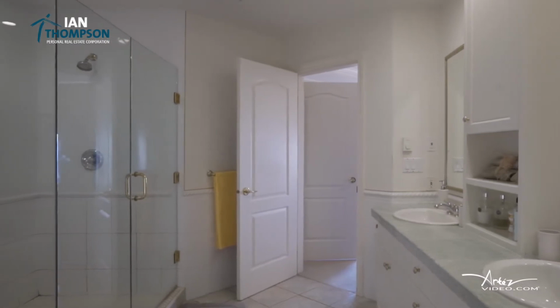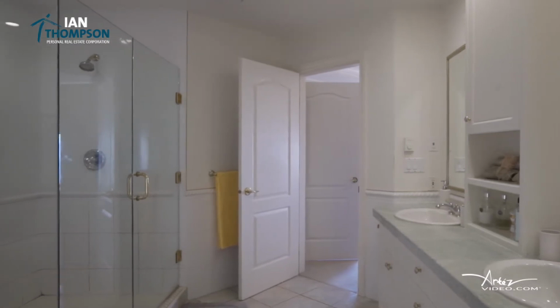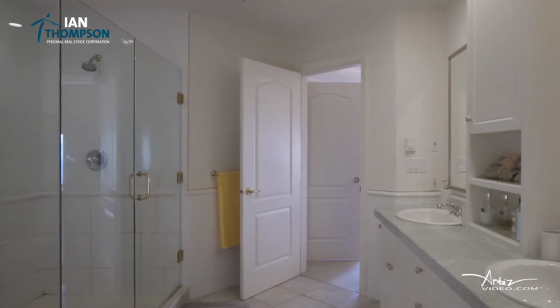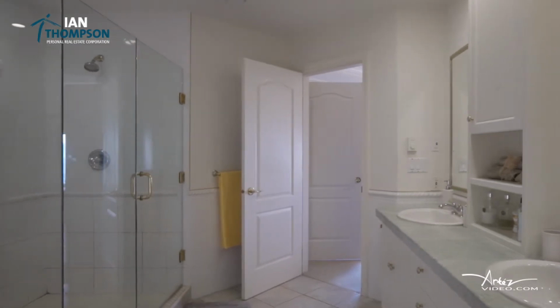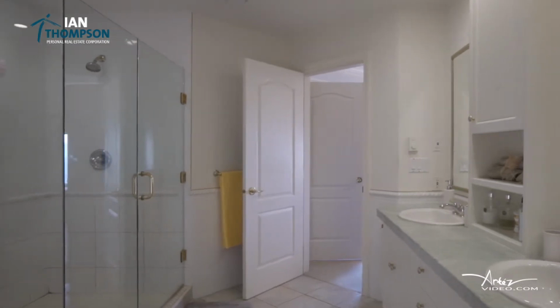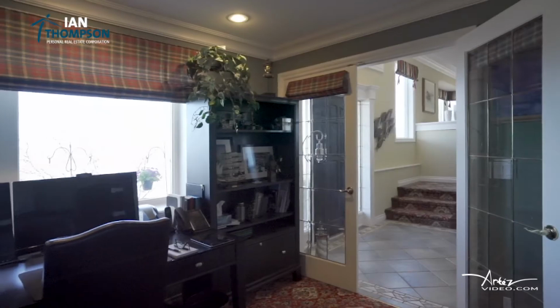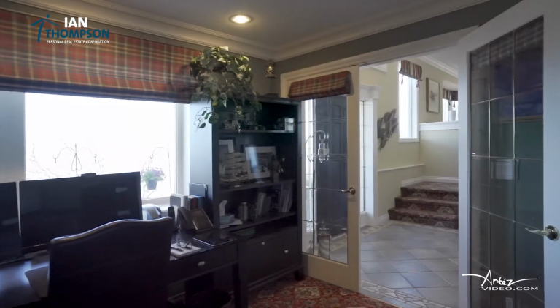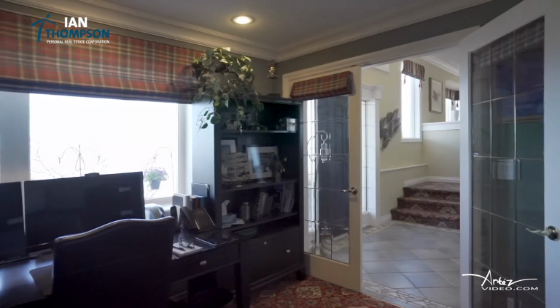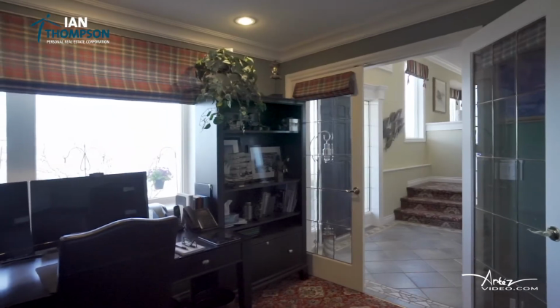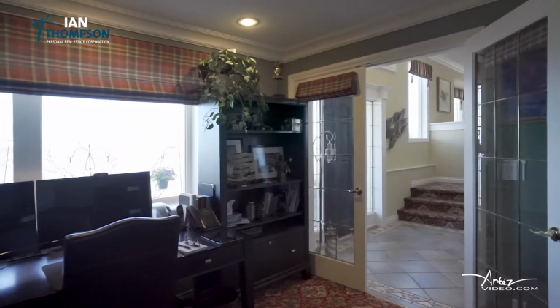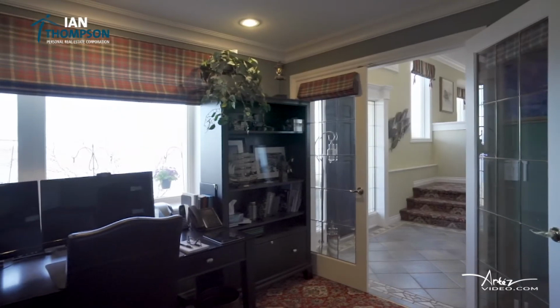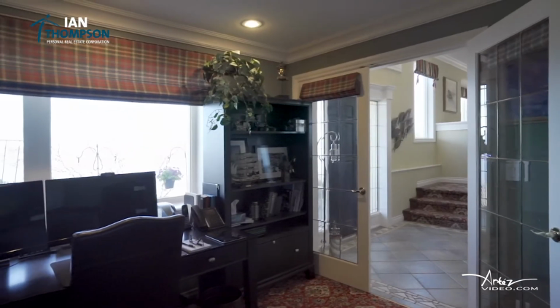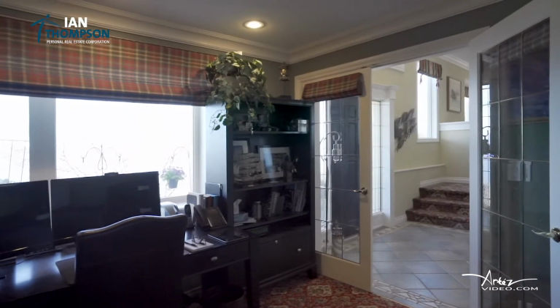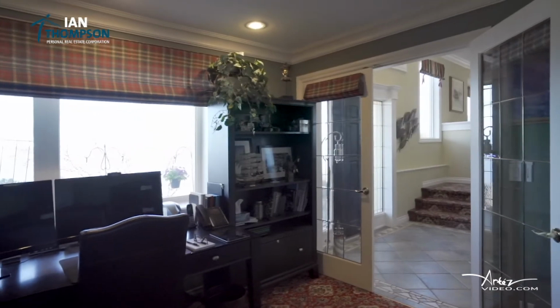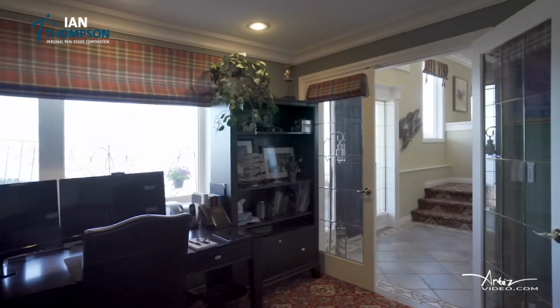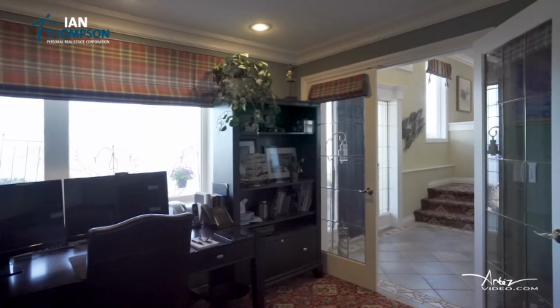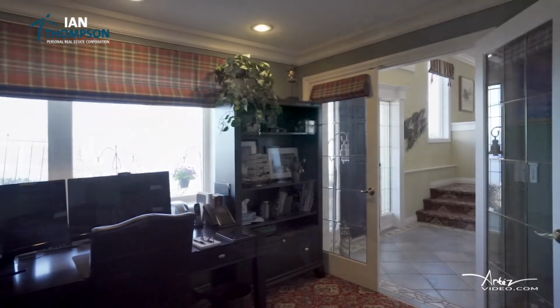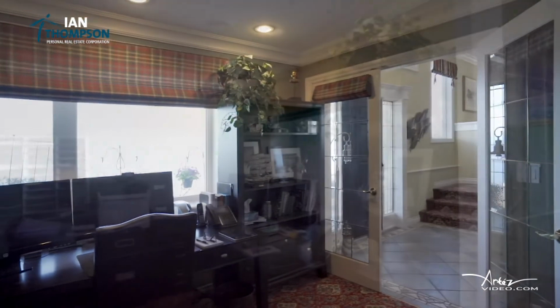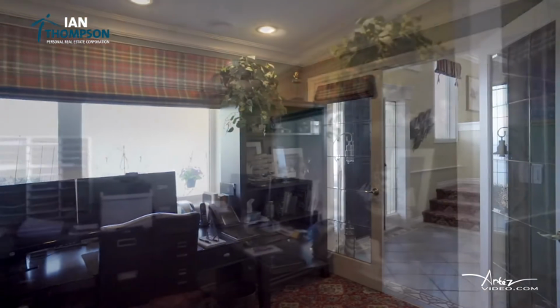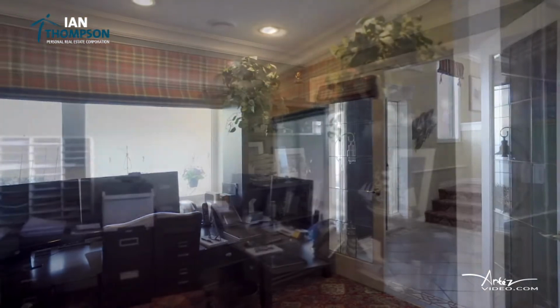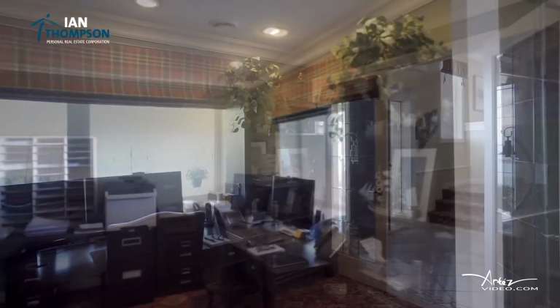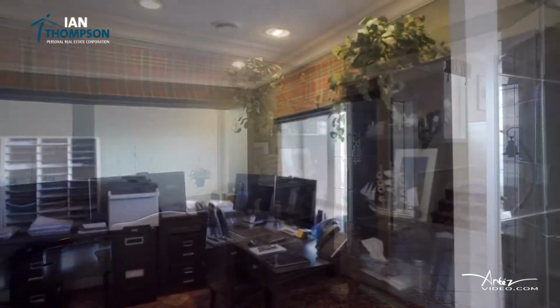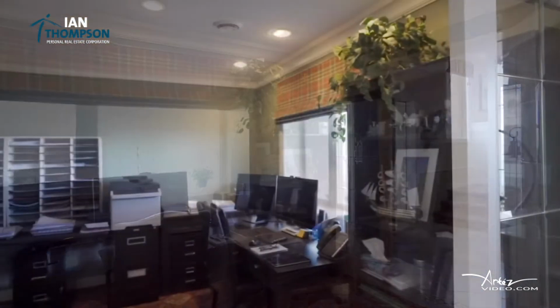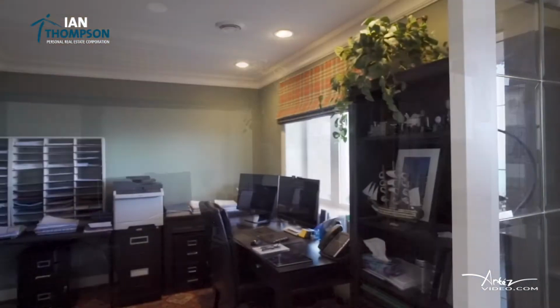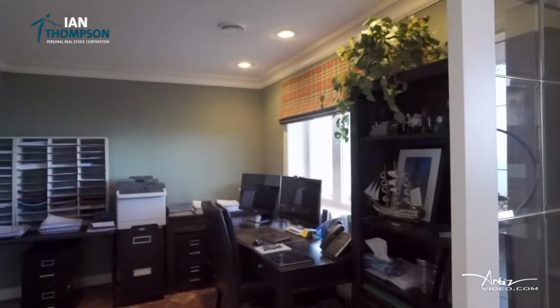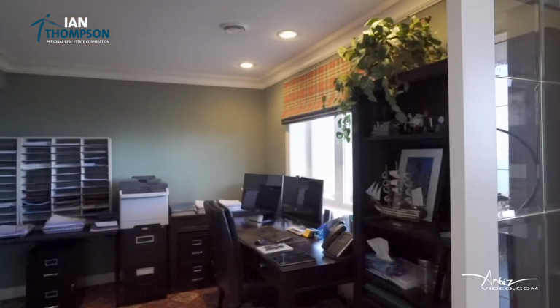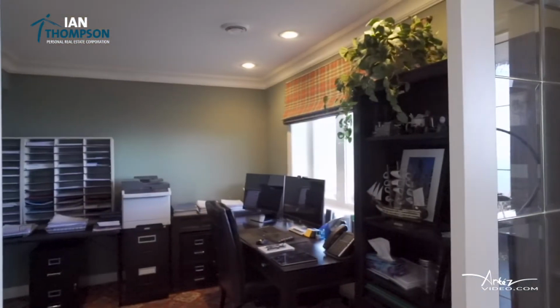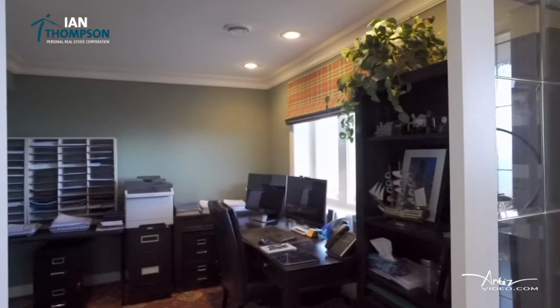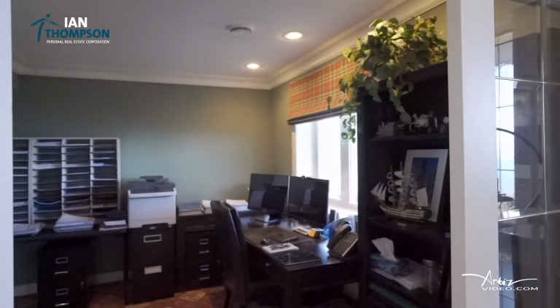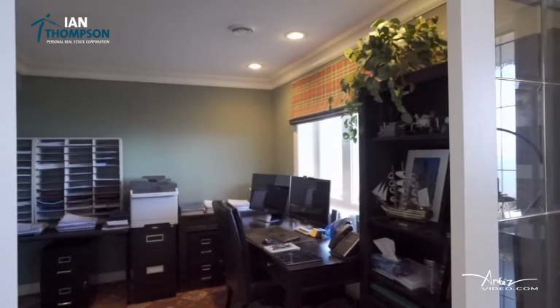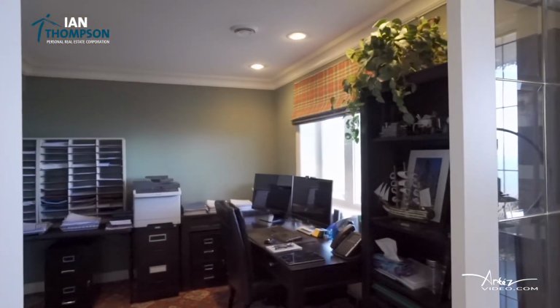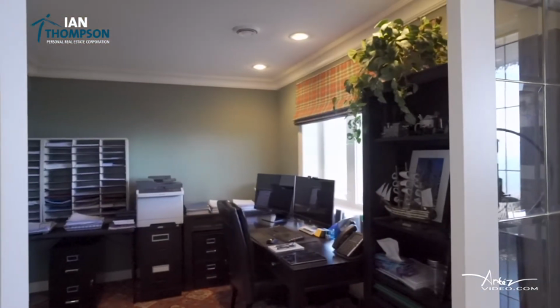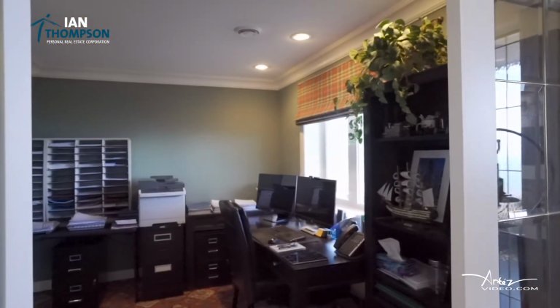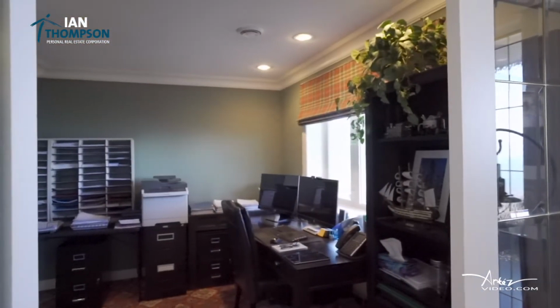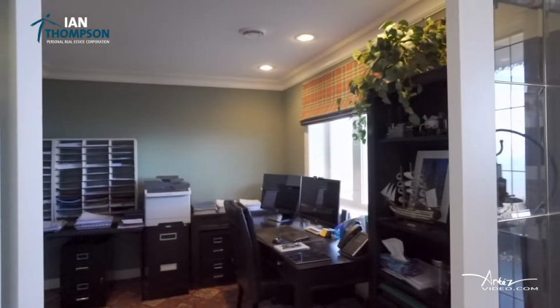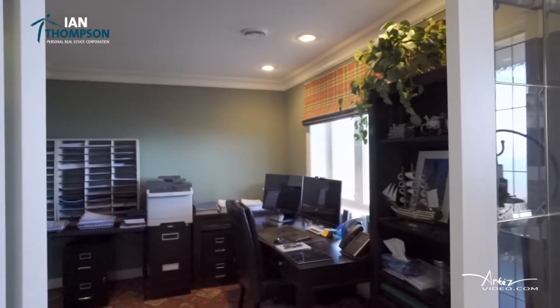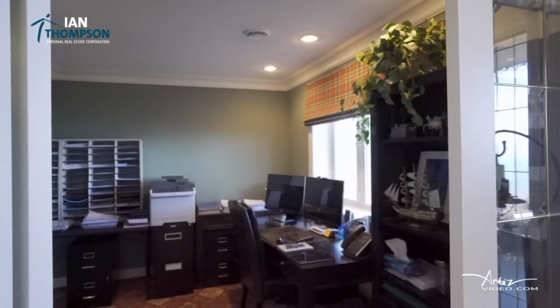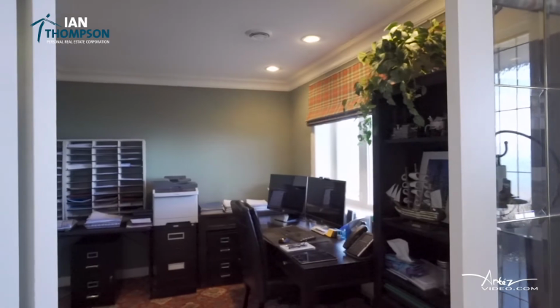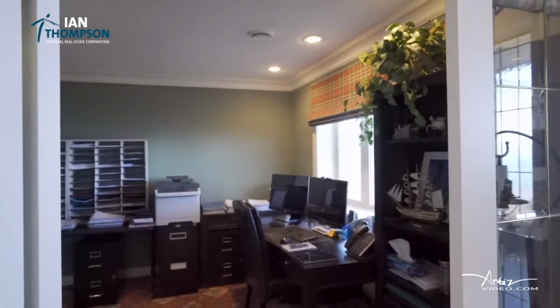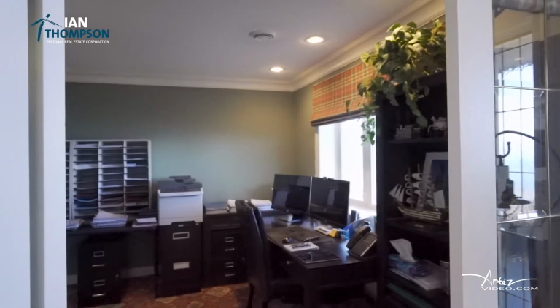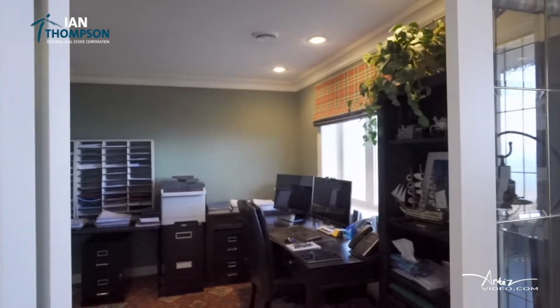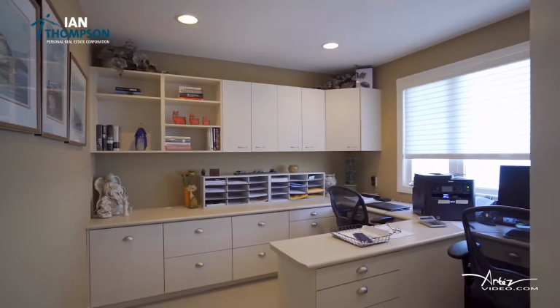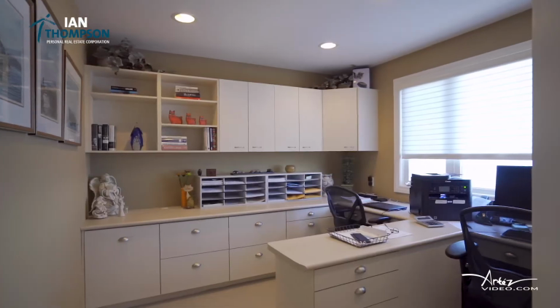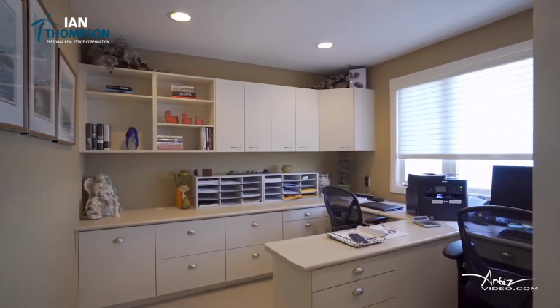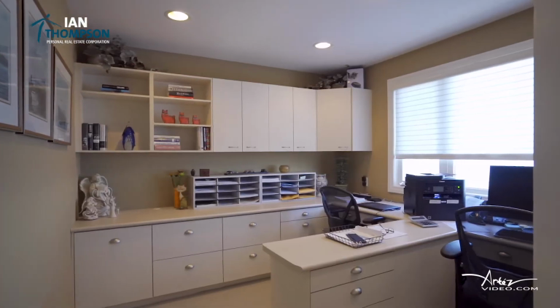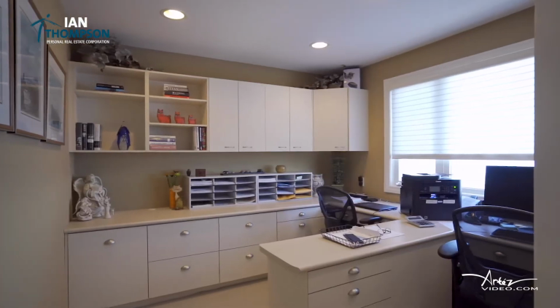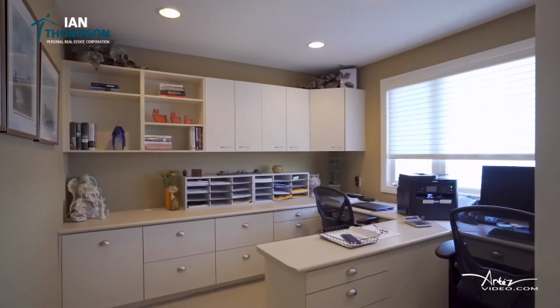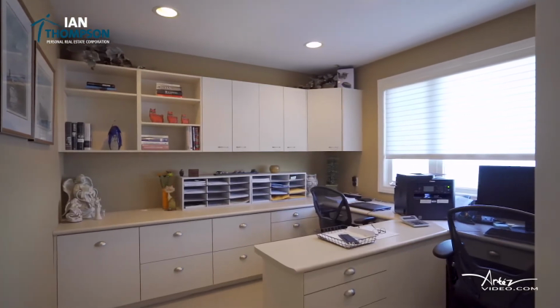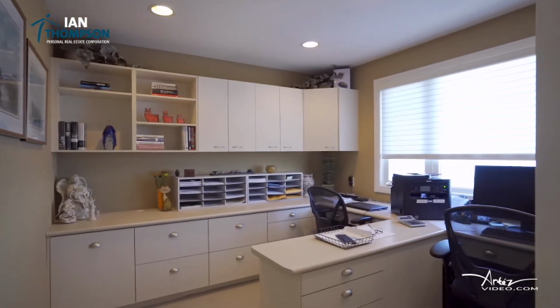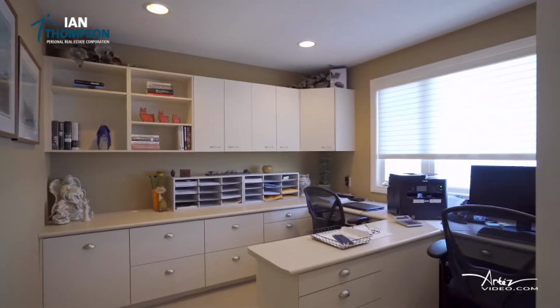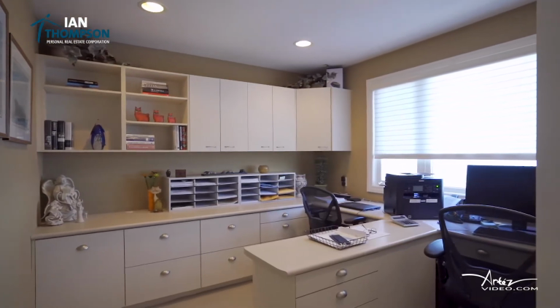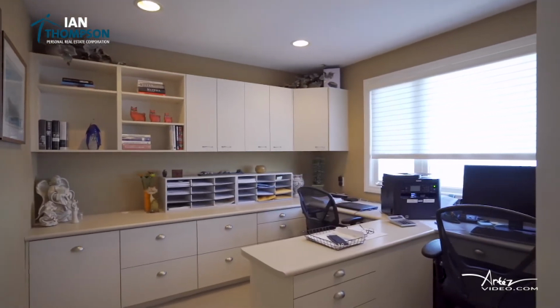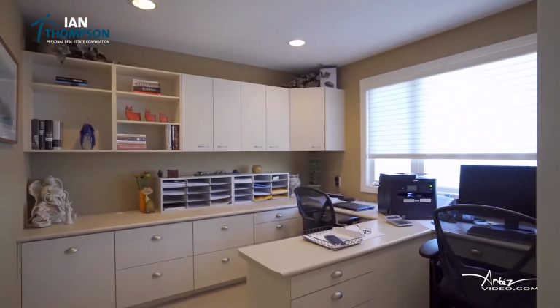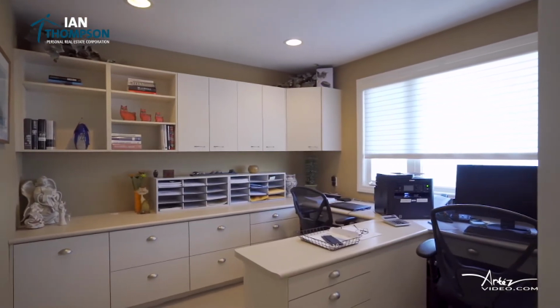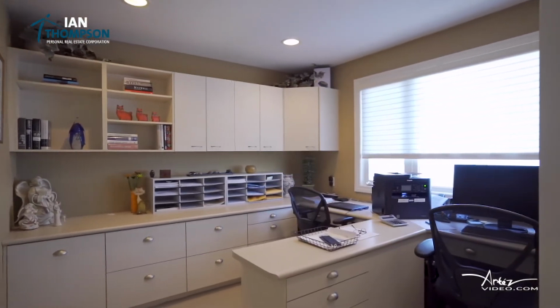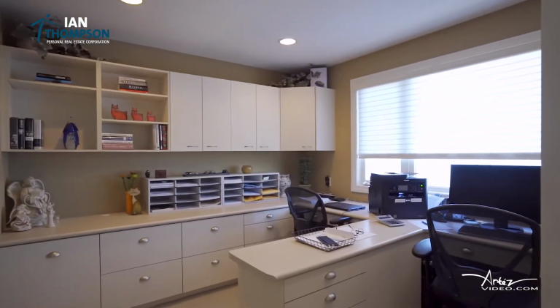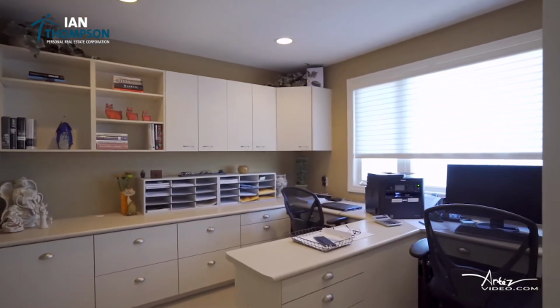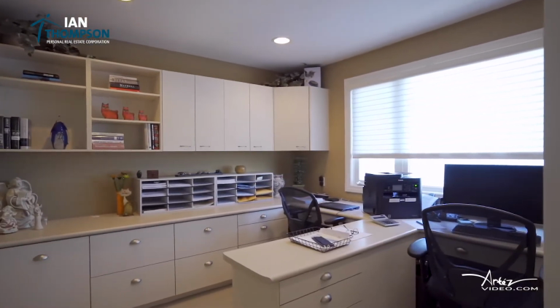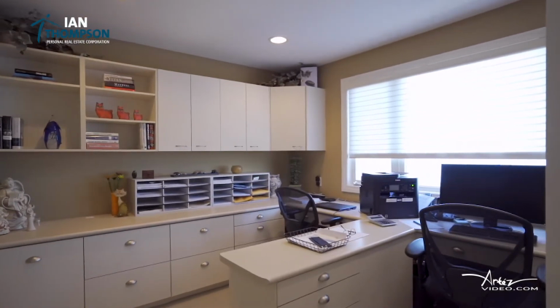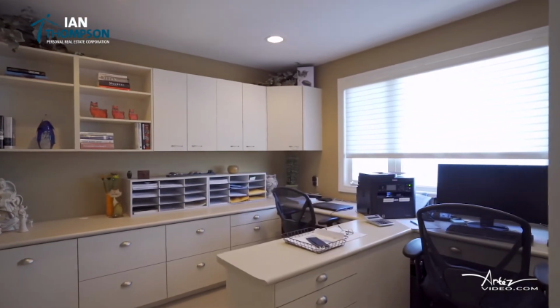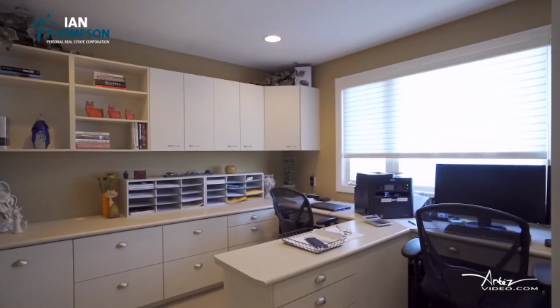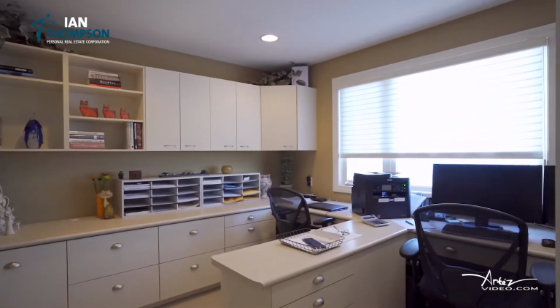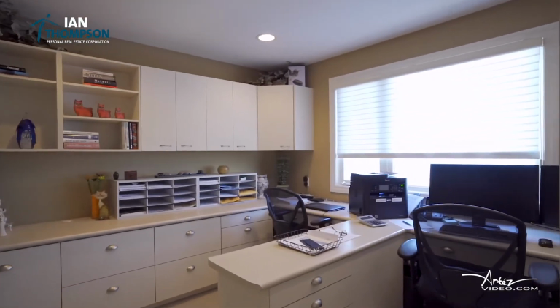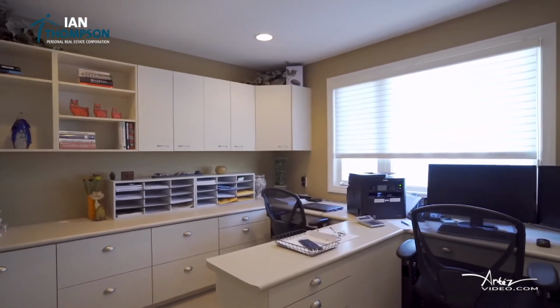This home is ideal for people working at home — and aren't we all in 2021? Four bedrooms, two of them are set up as home offices.